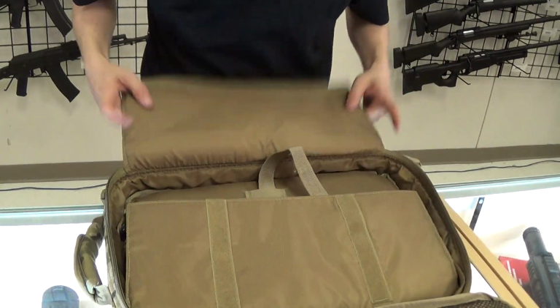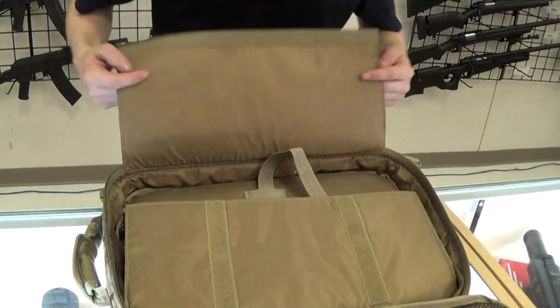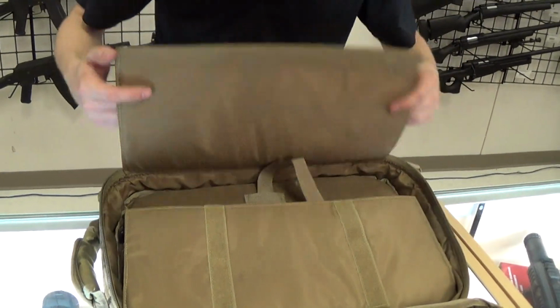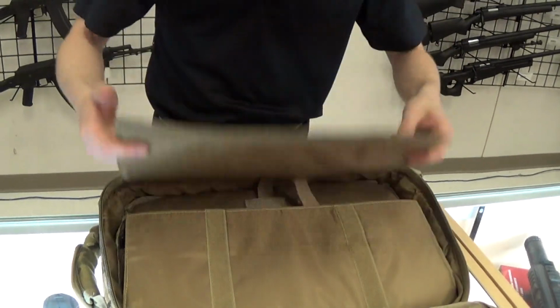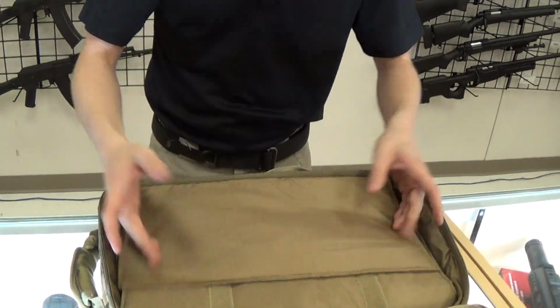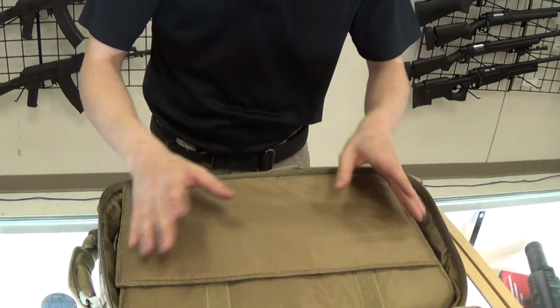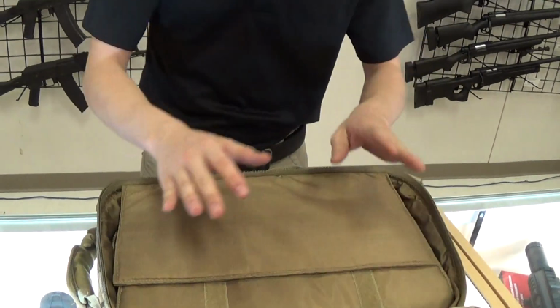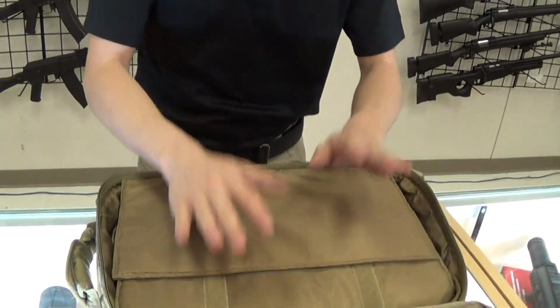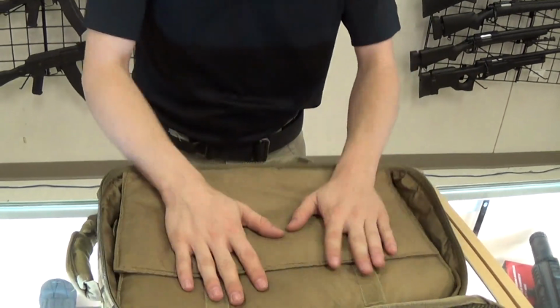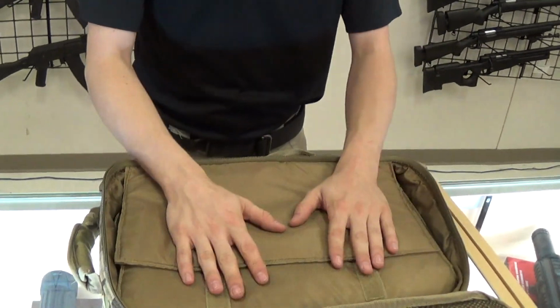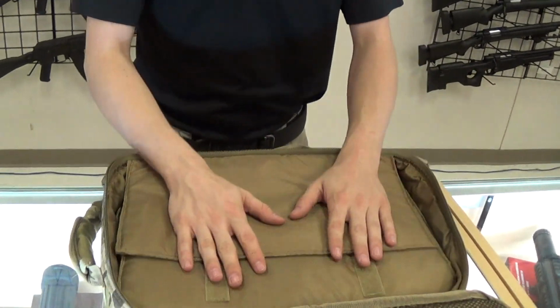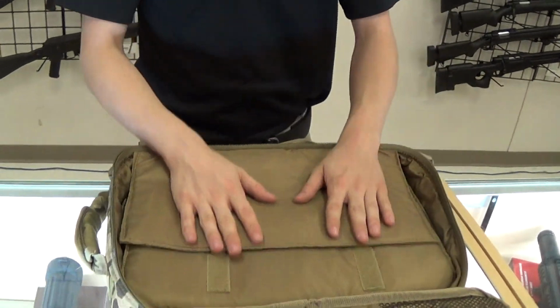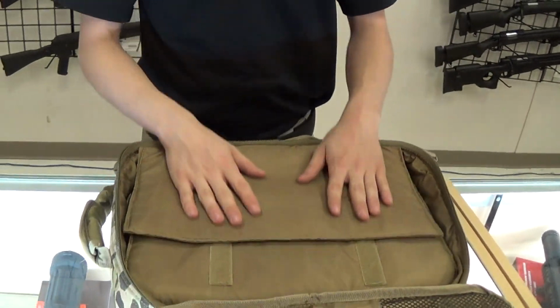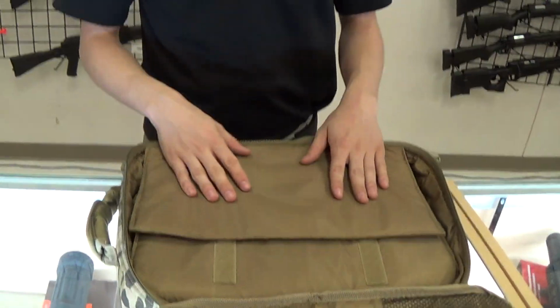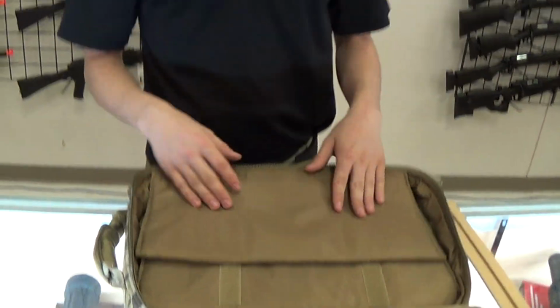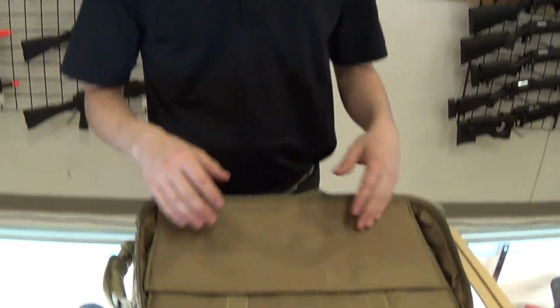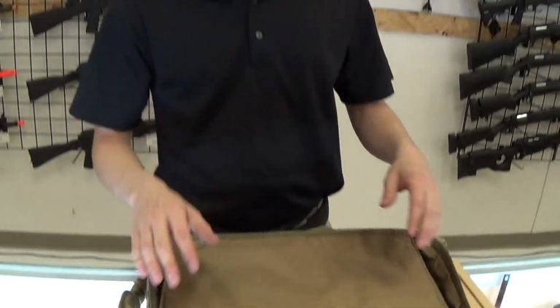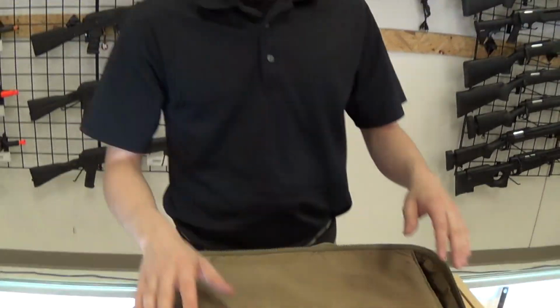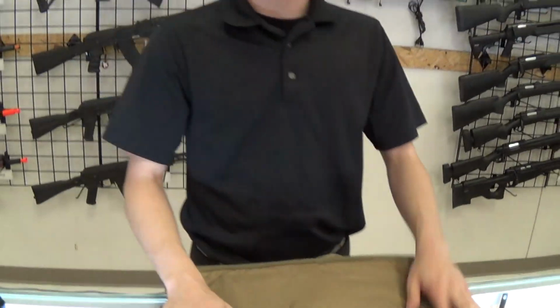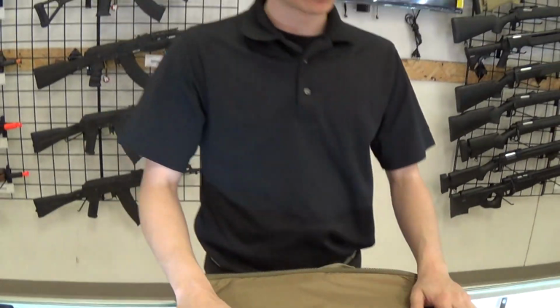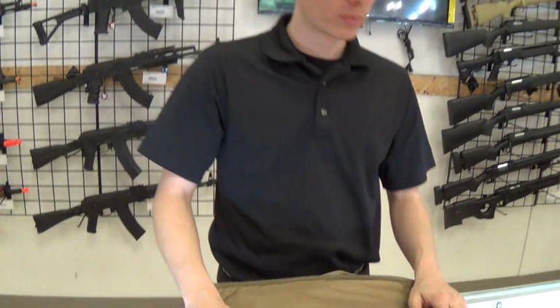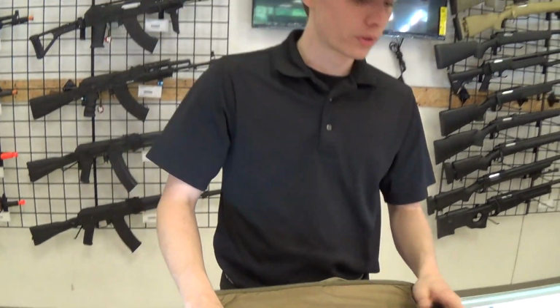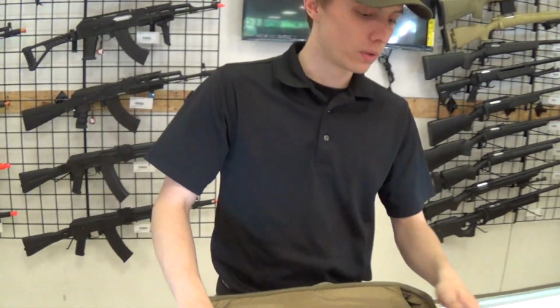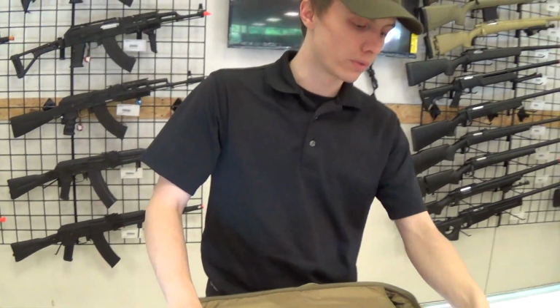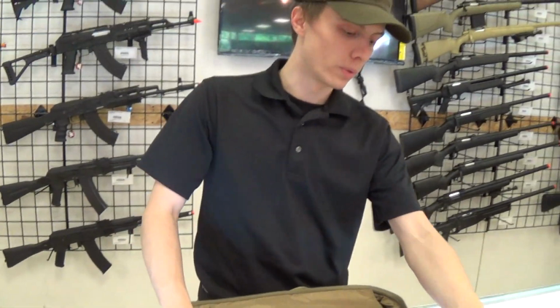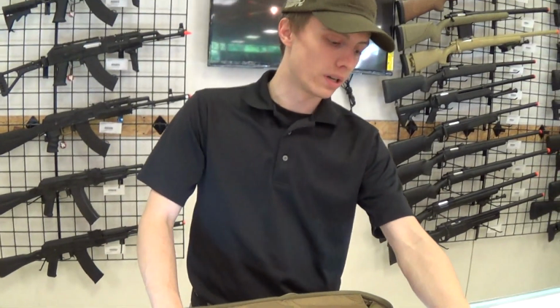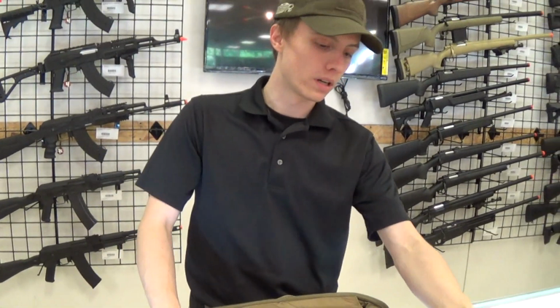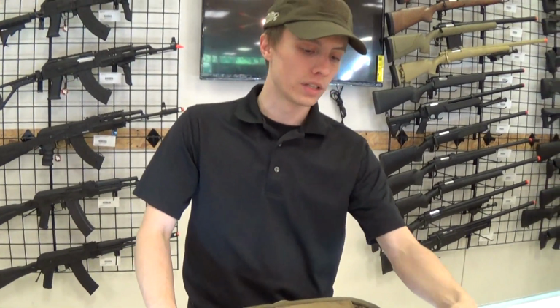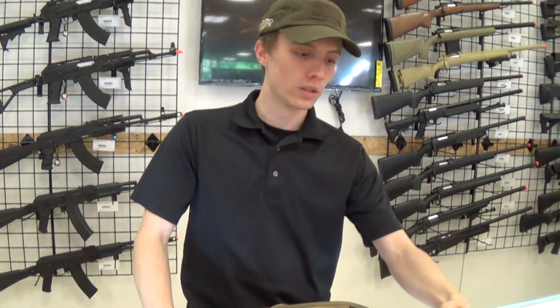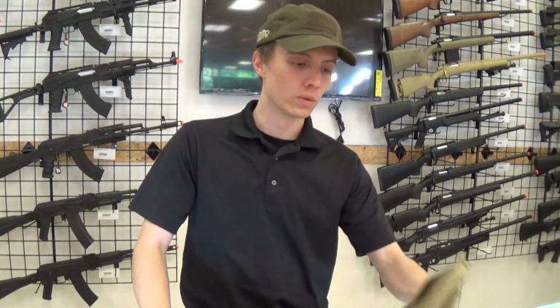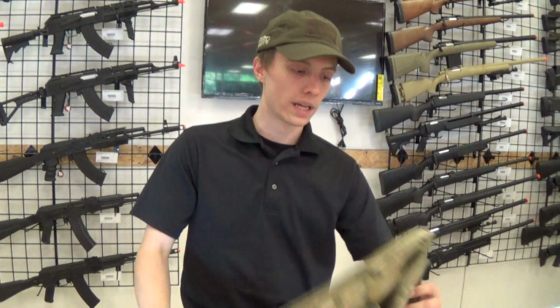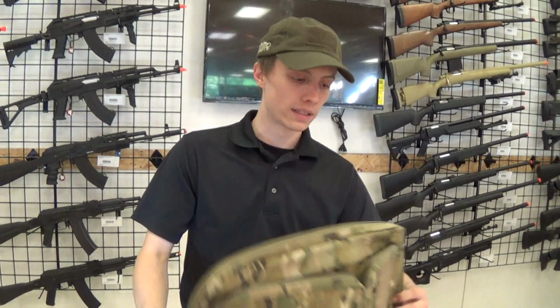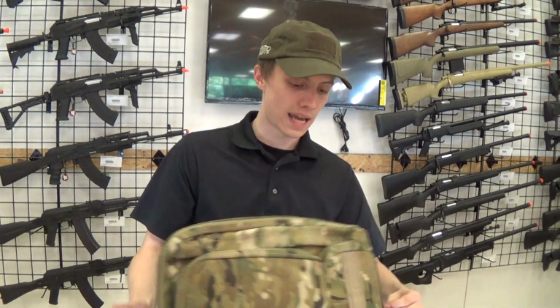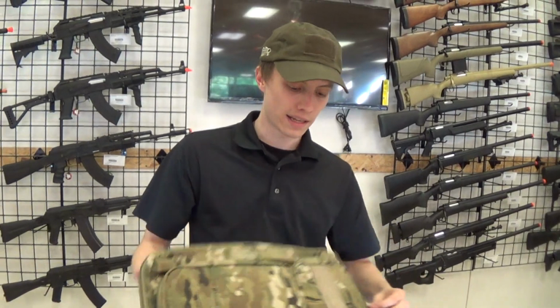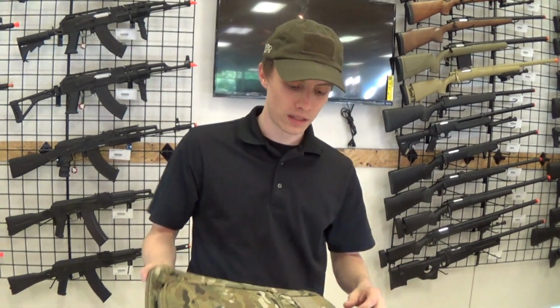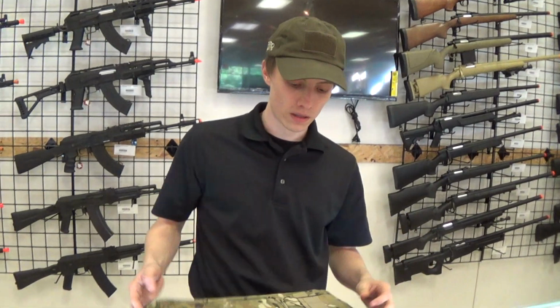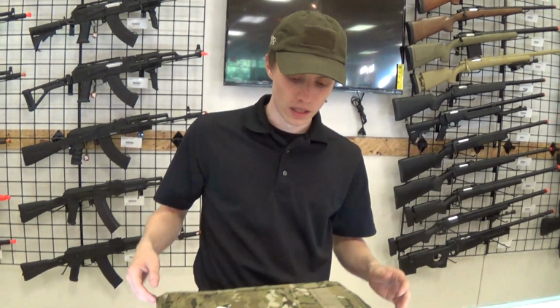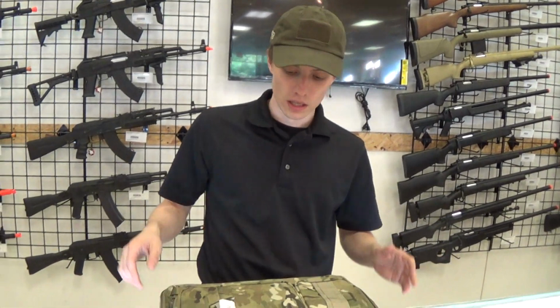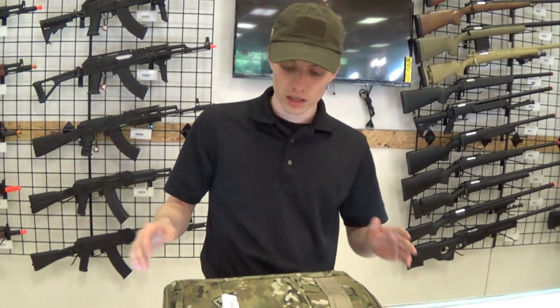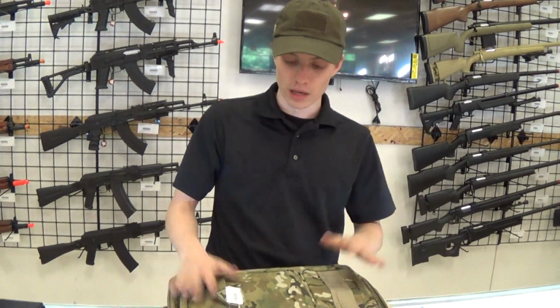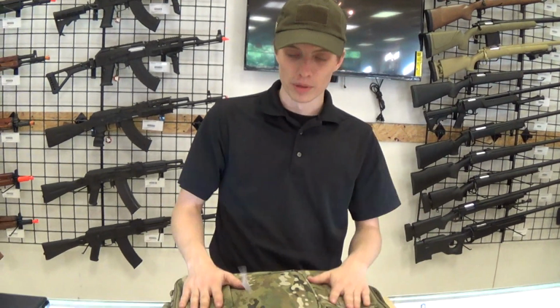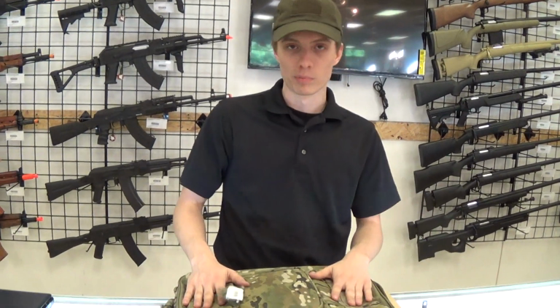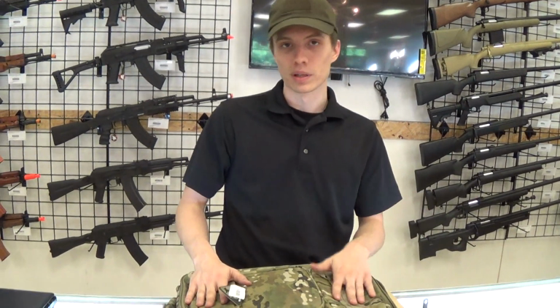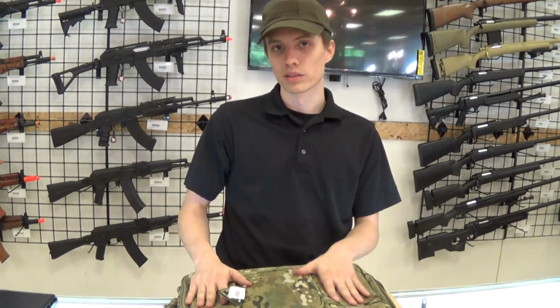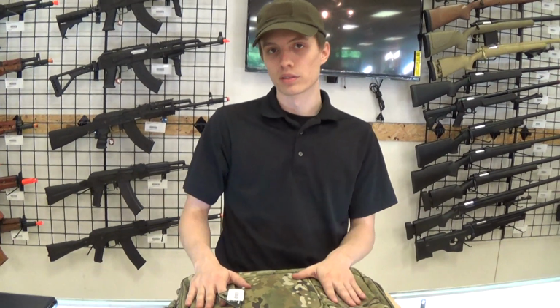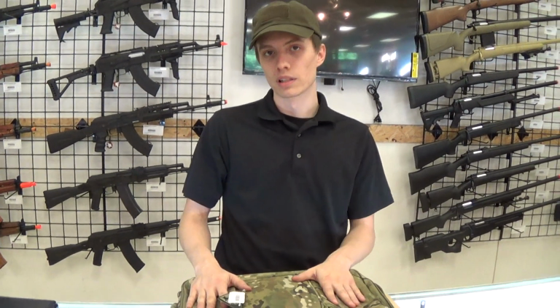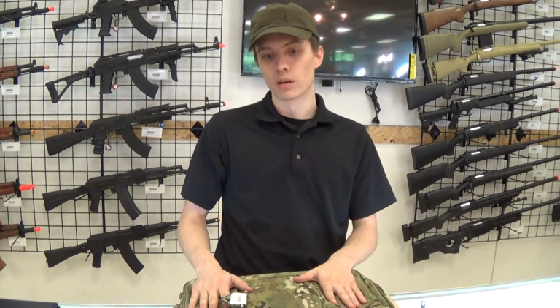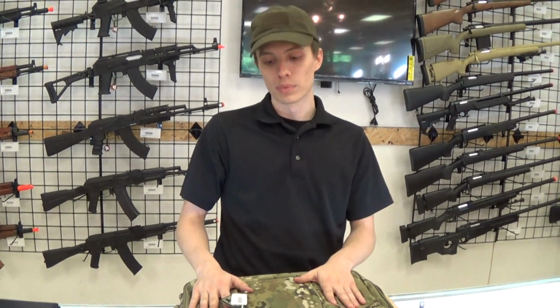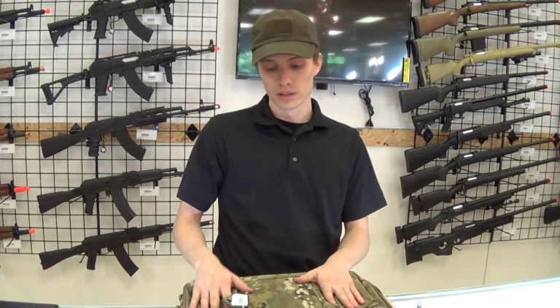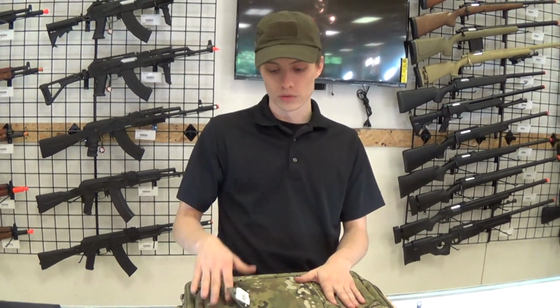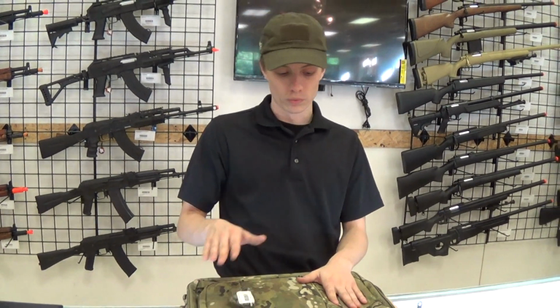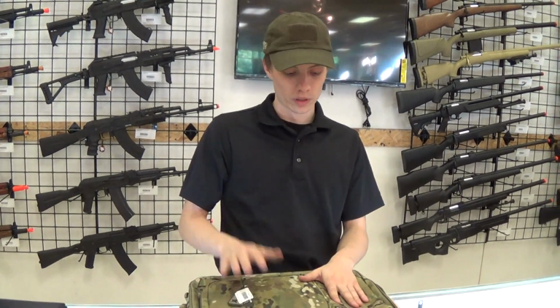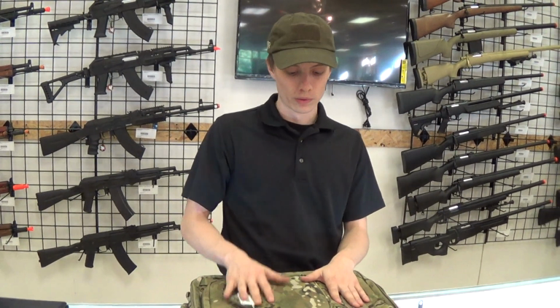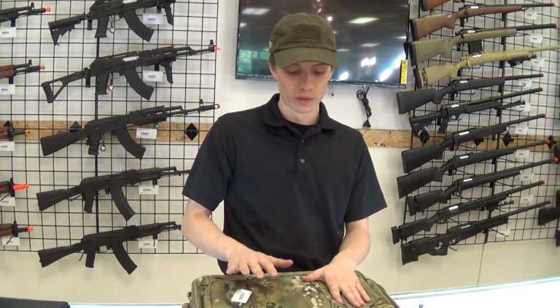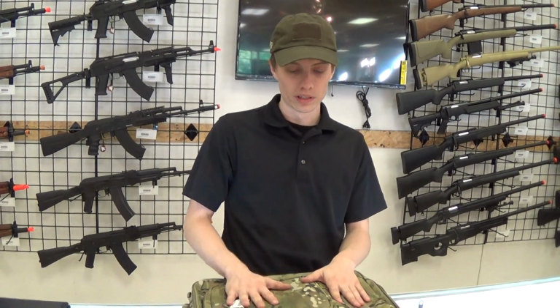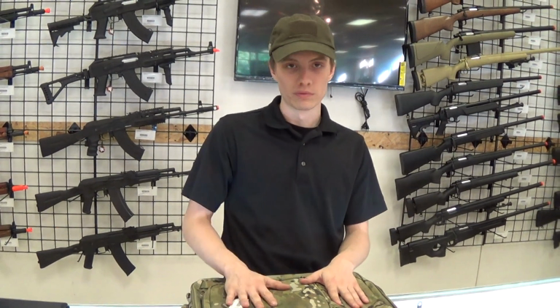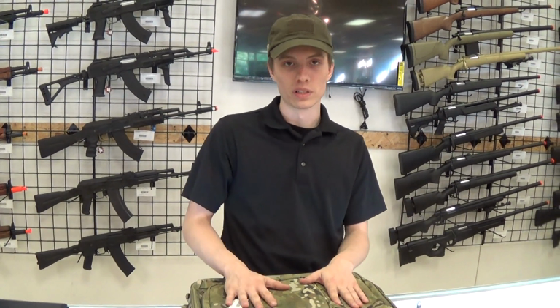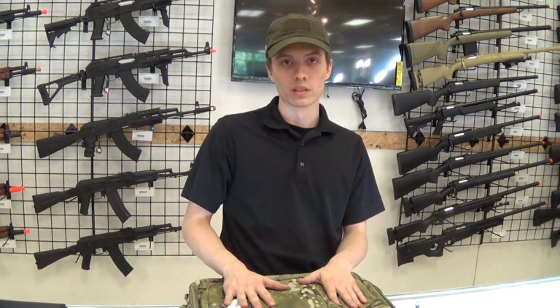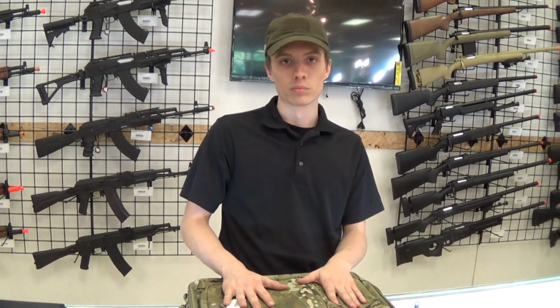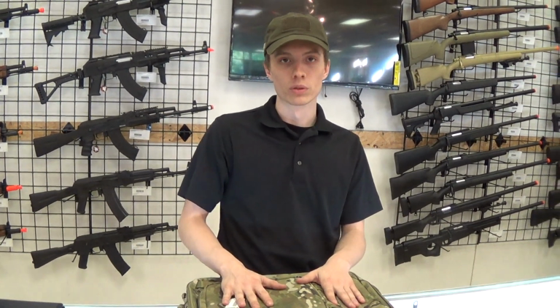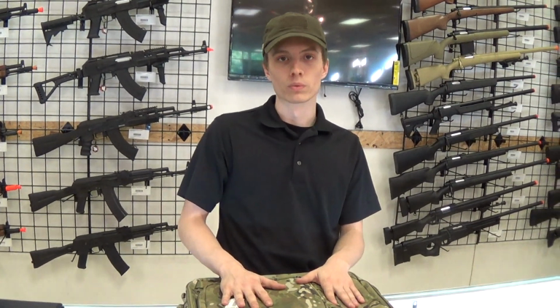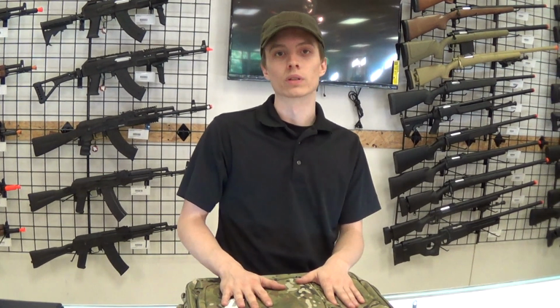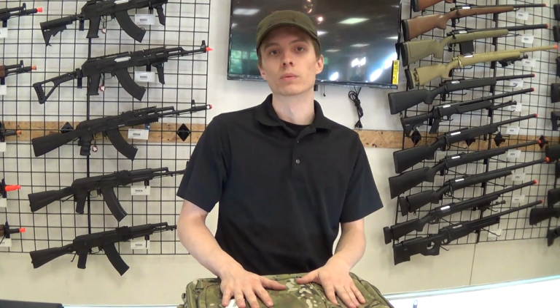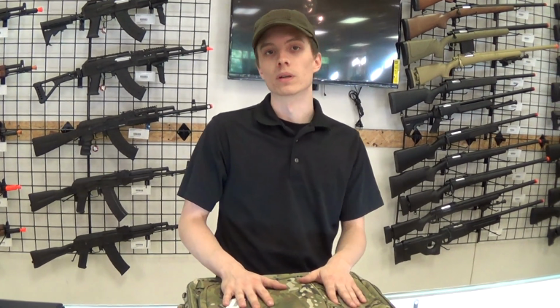If you're a student or a businessman who has to take your laptop everywhere and you like tactical gear, come in and pick this thing up. It's really convenient and built really well.